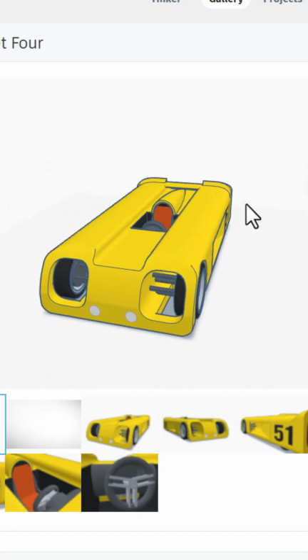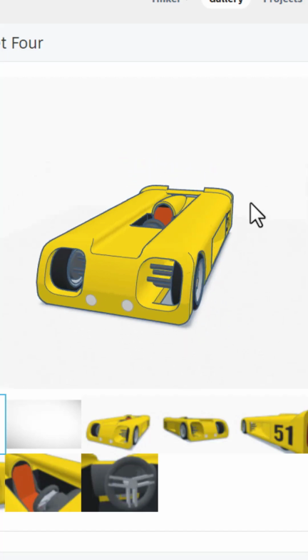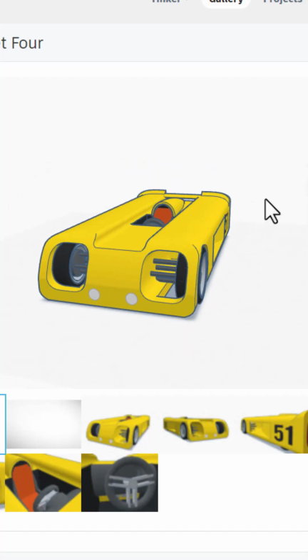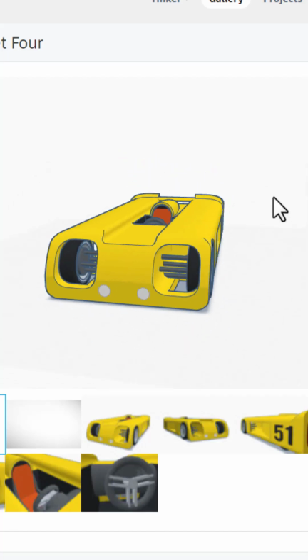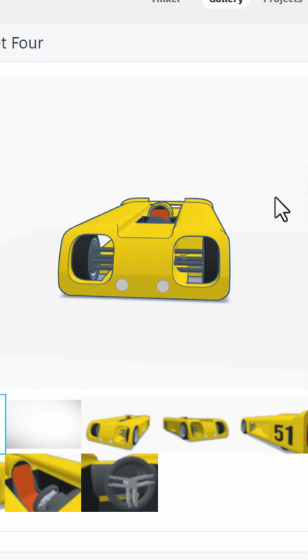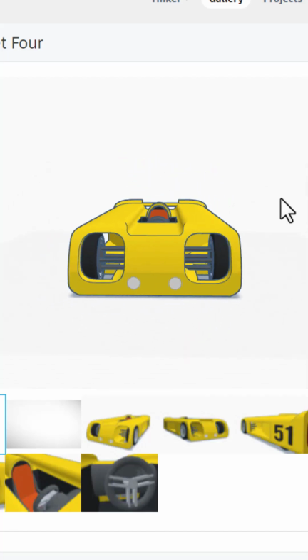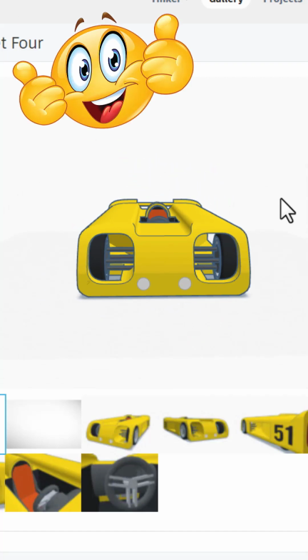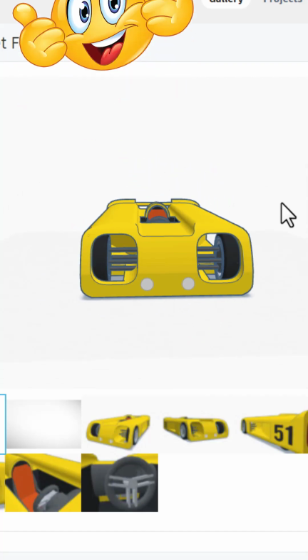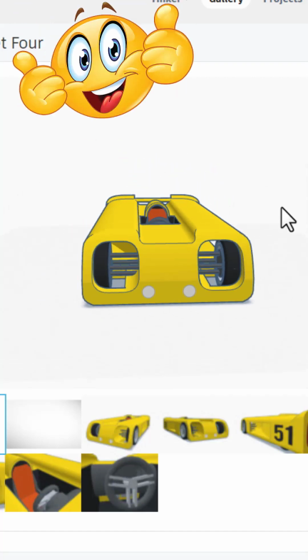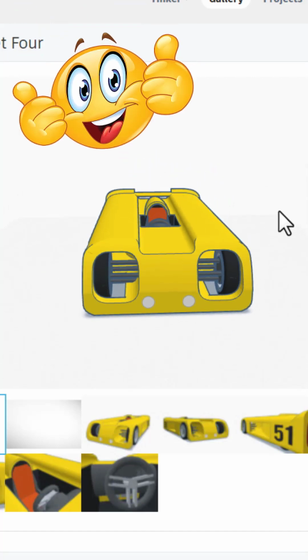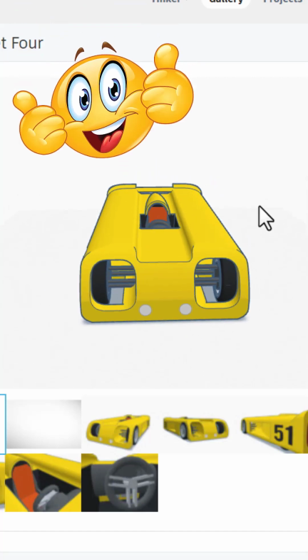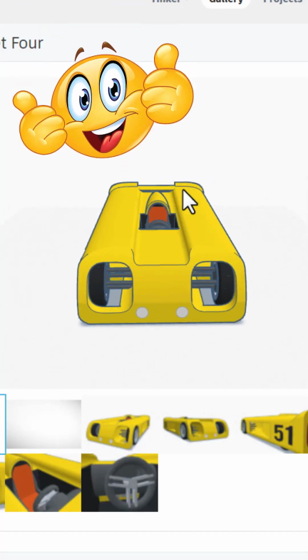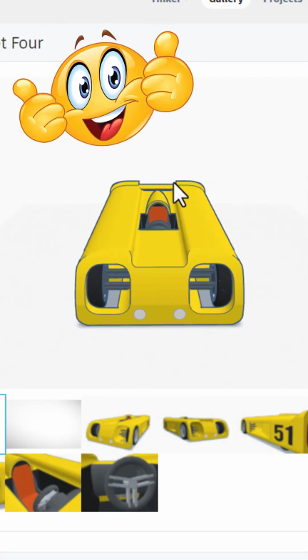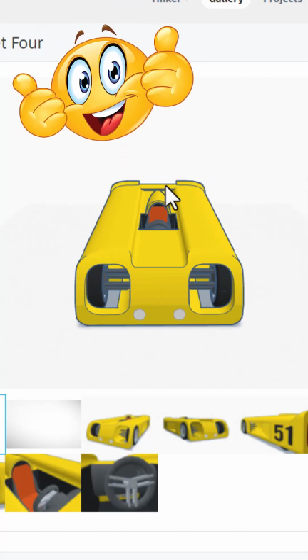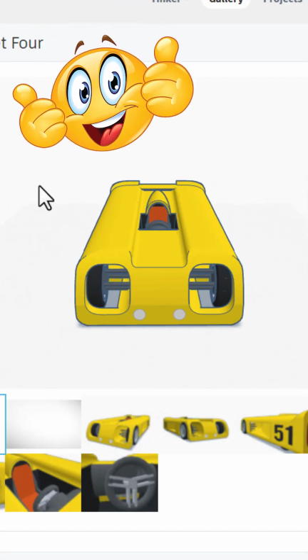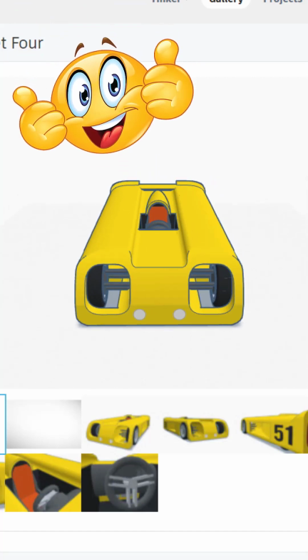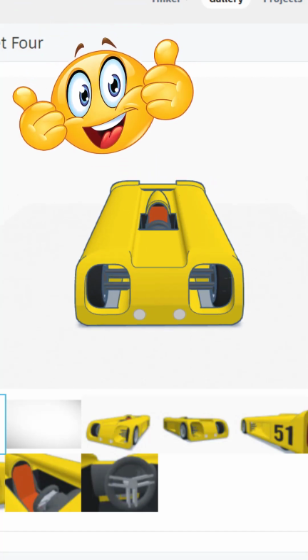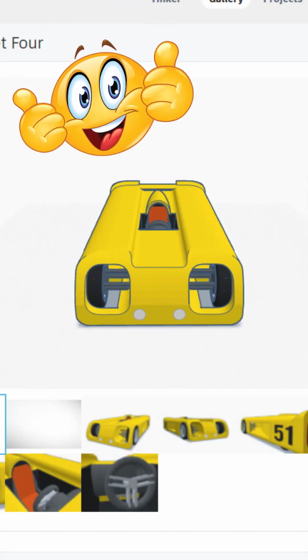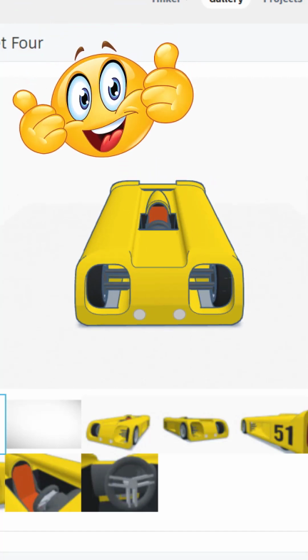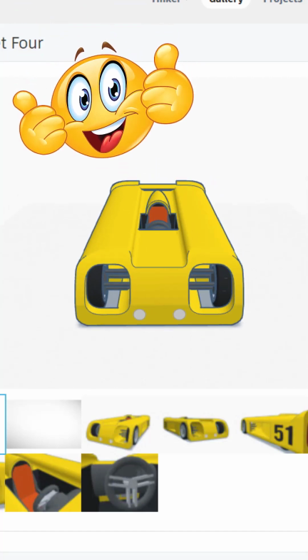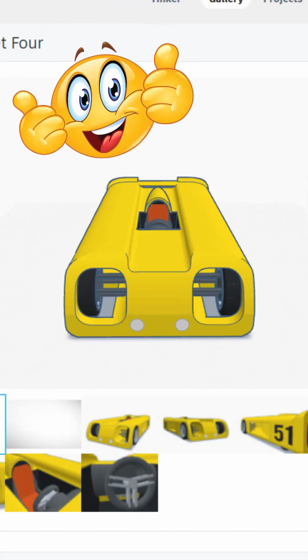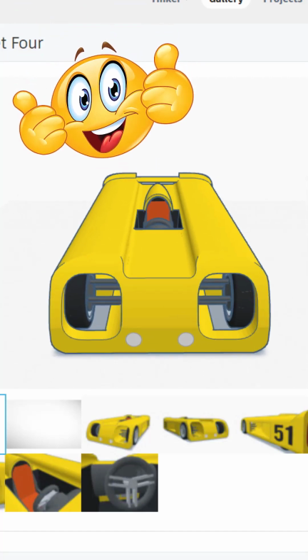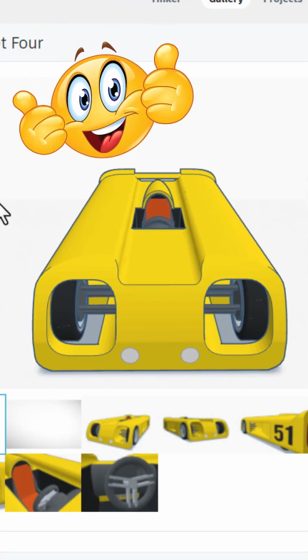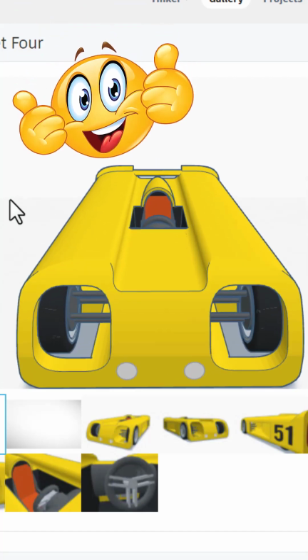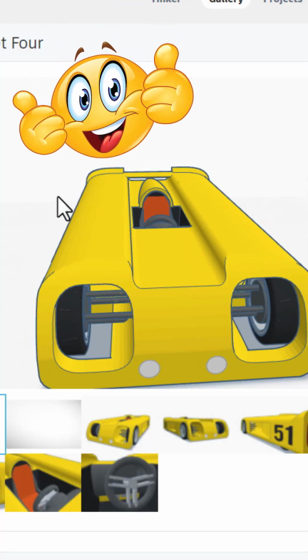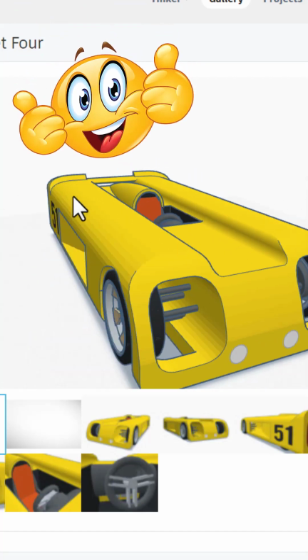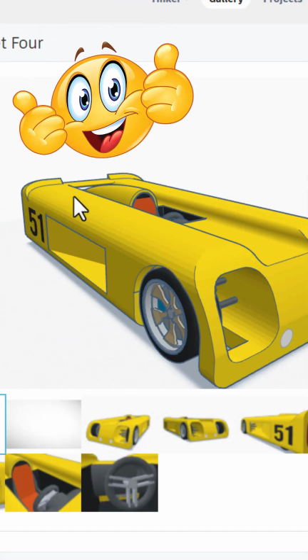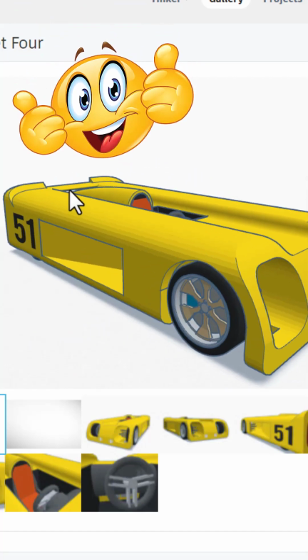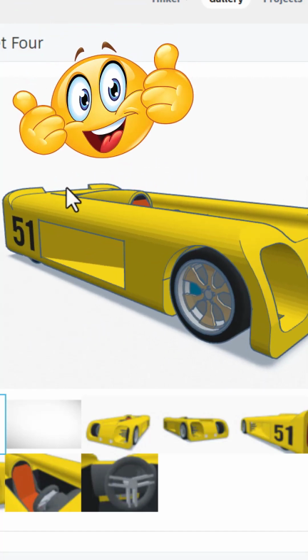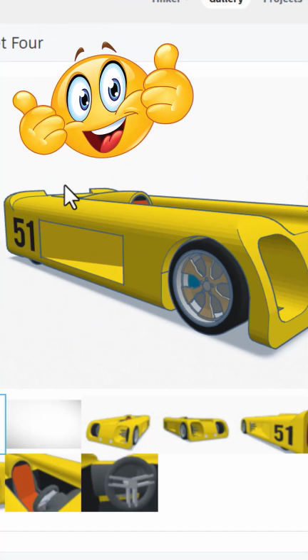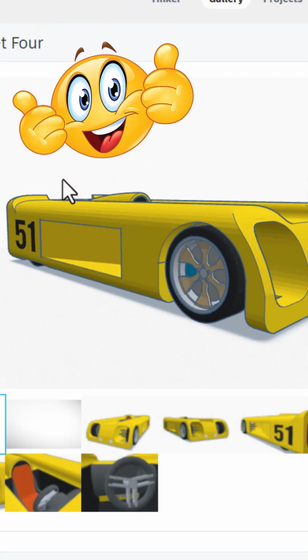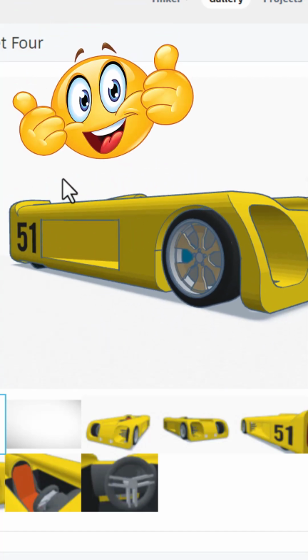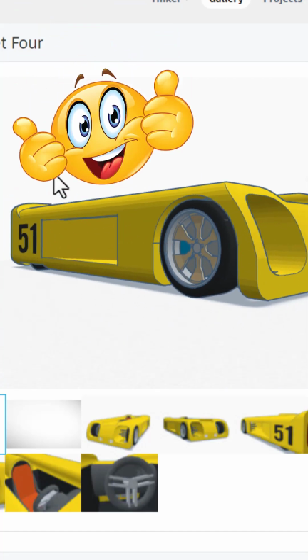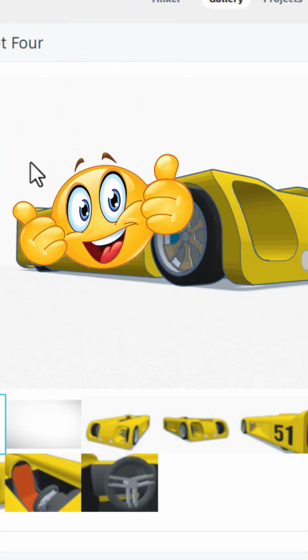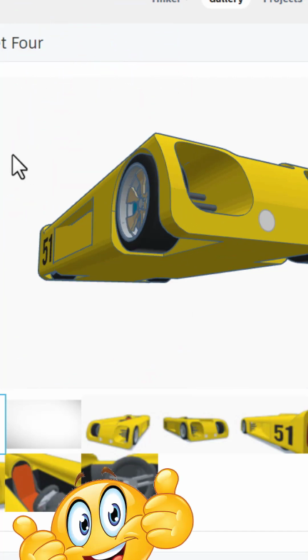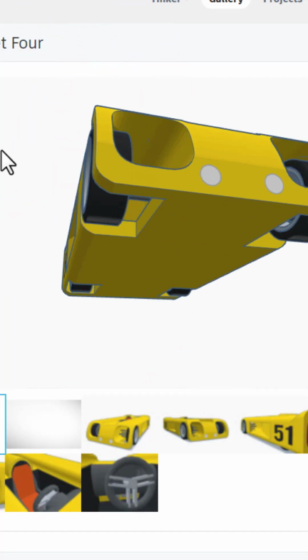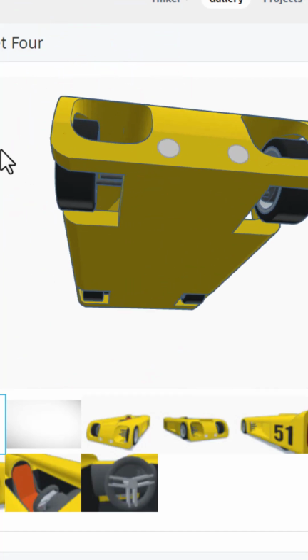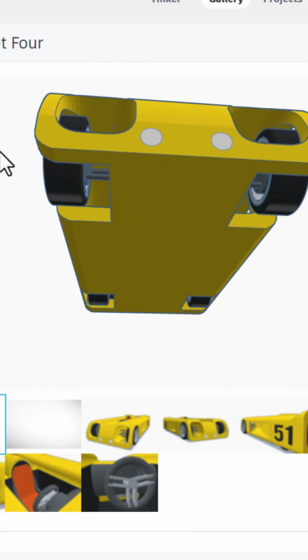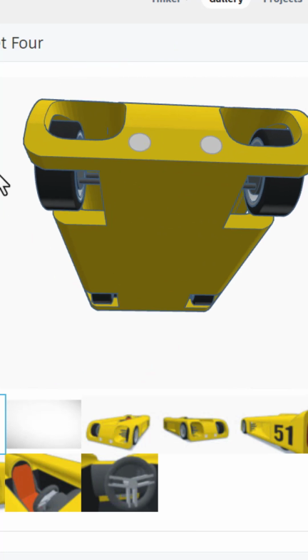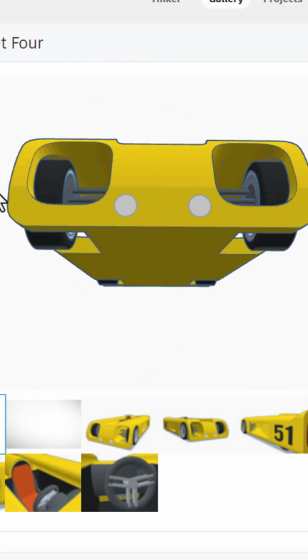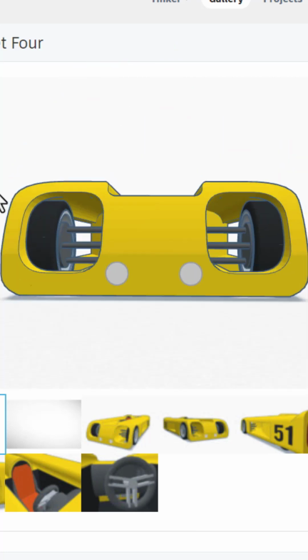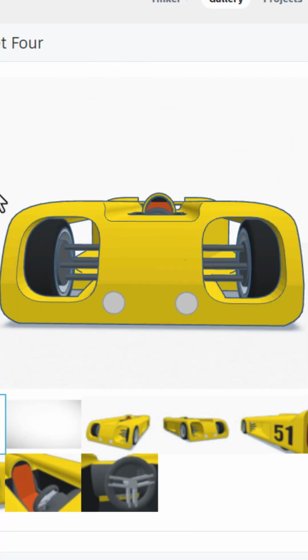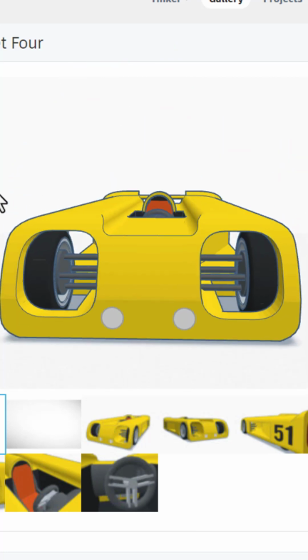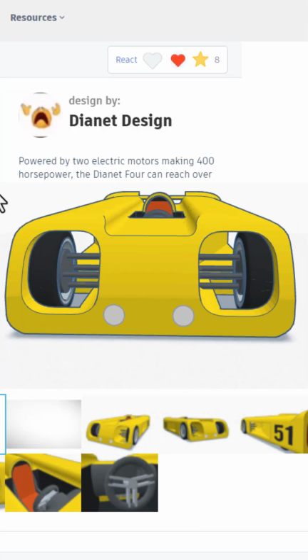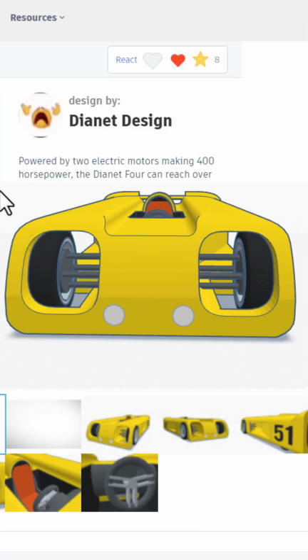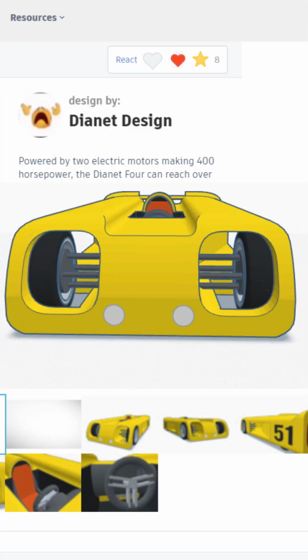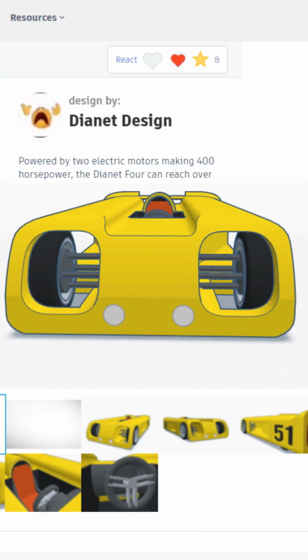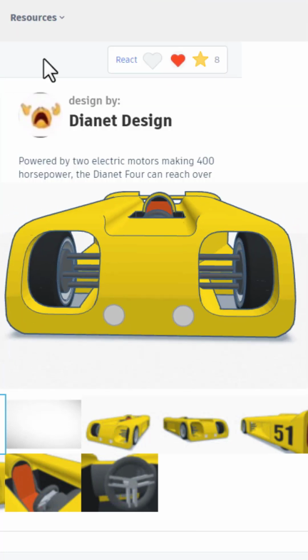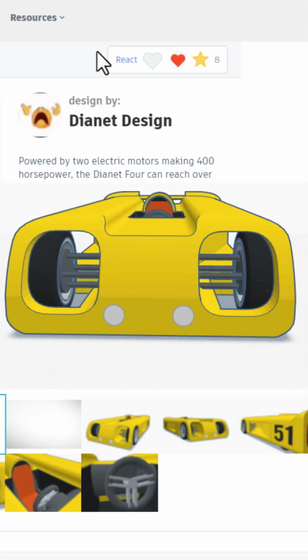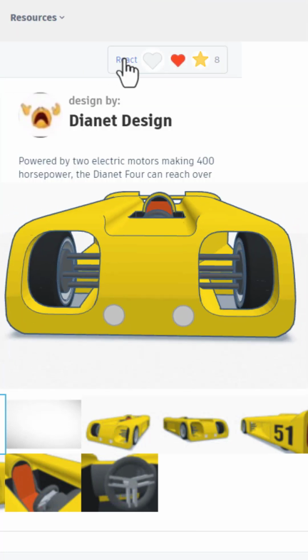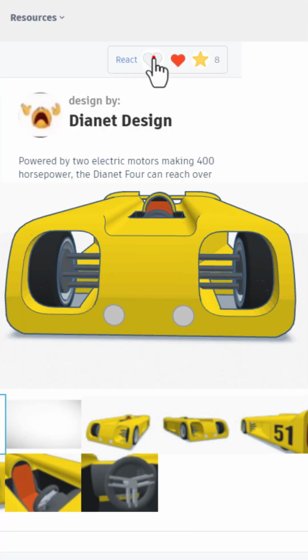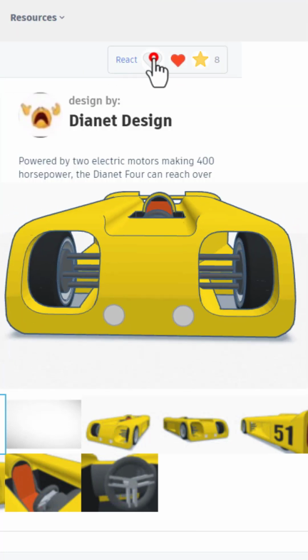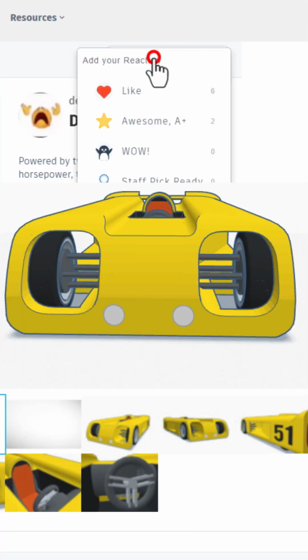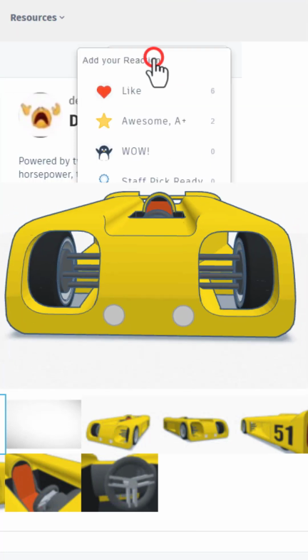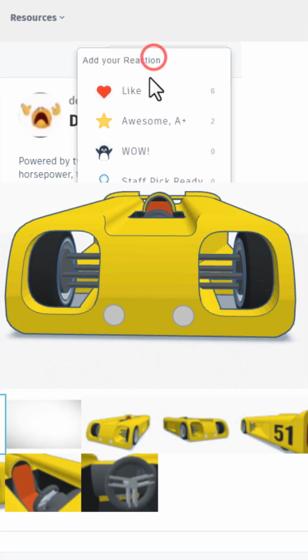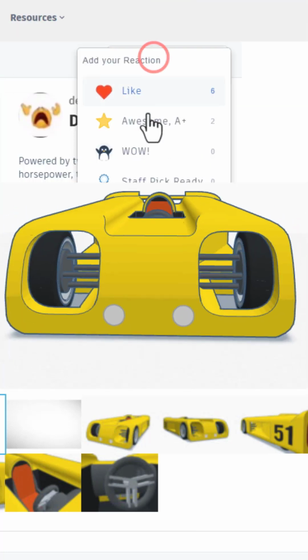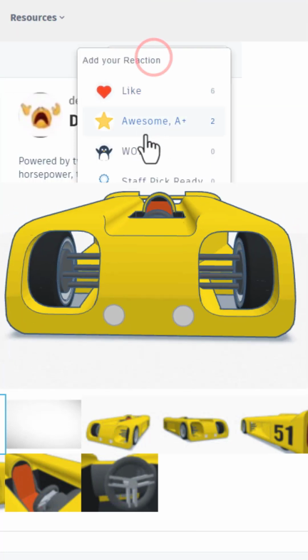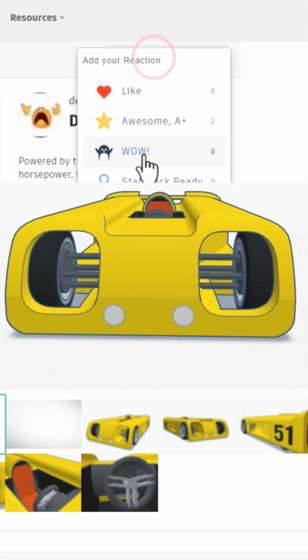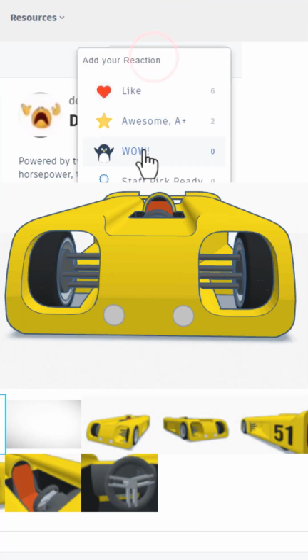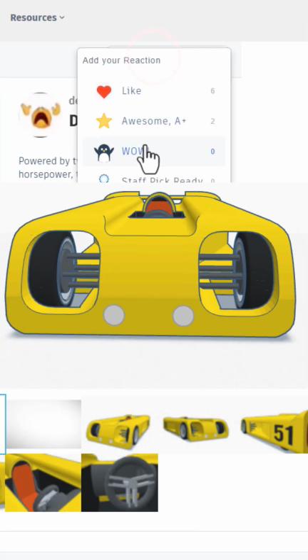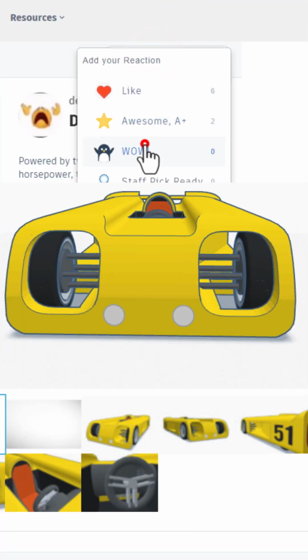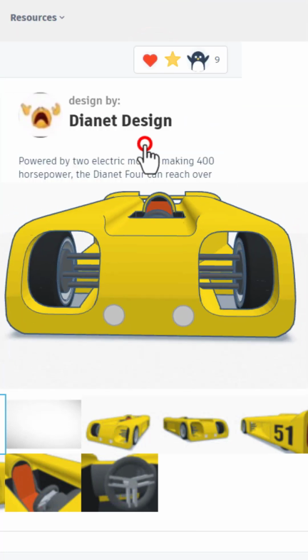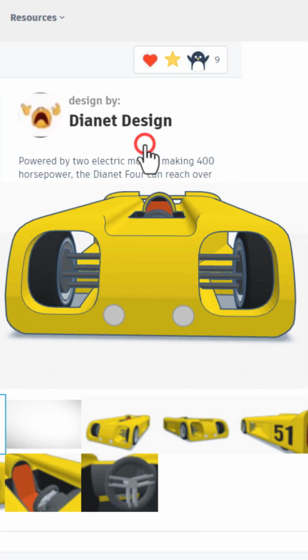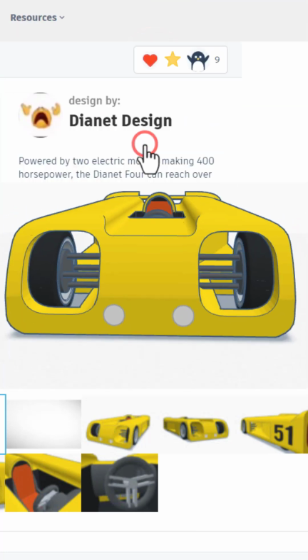Dianette 4 loads in 3D. That is such a cool creation. I'm giving it a wow.